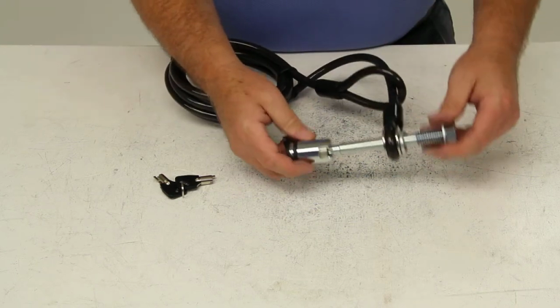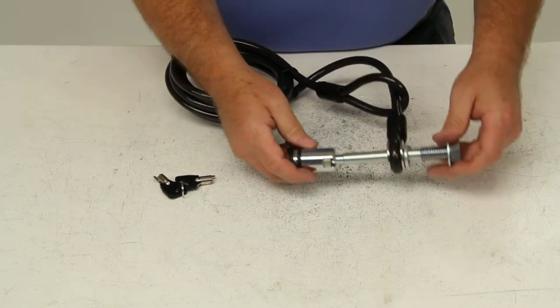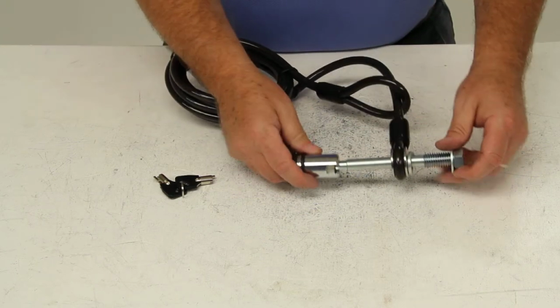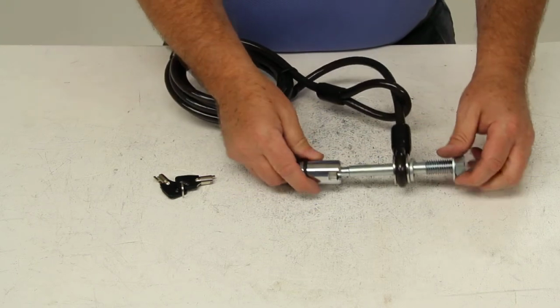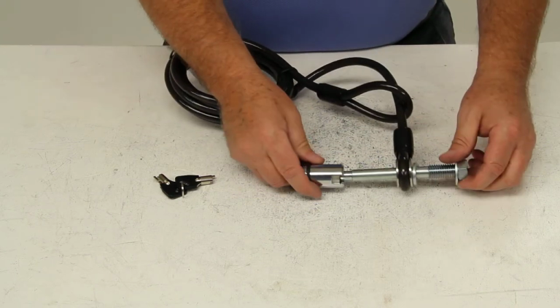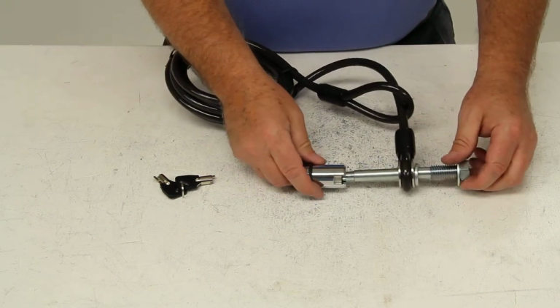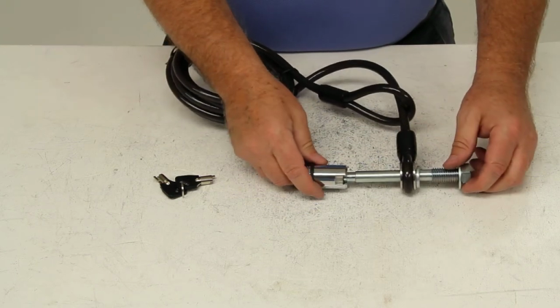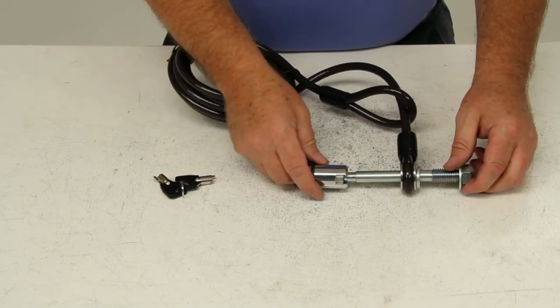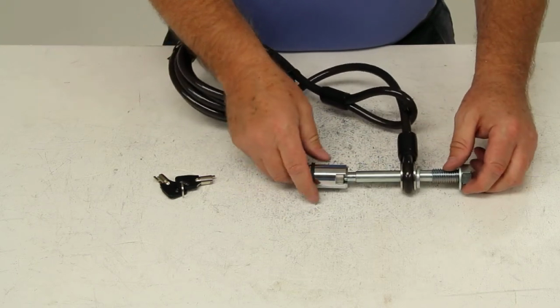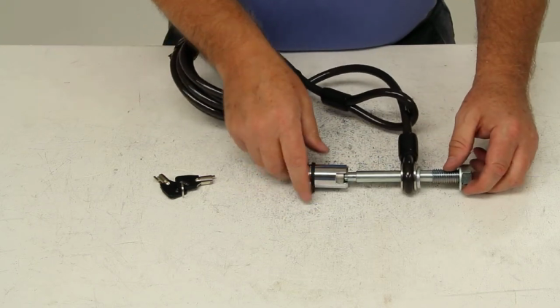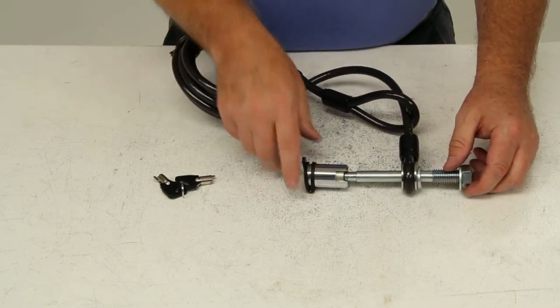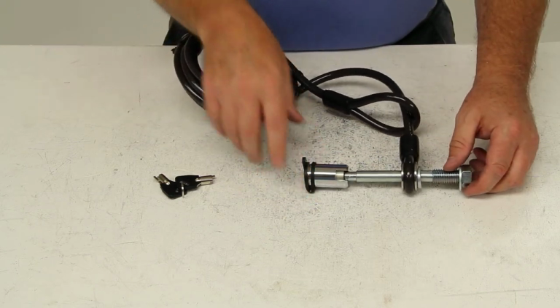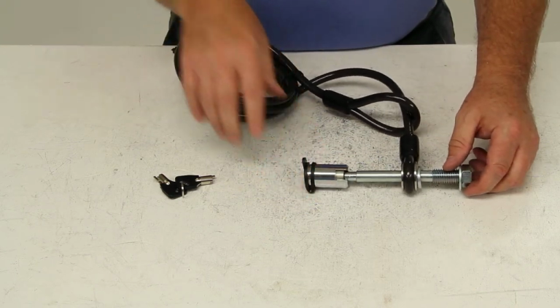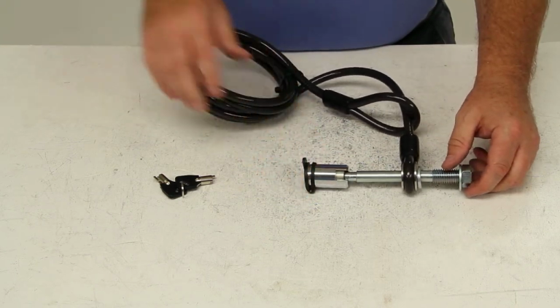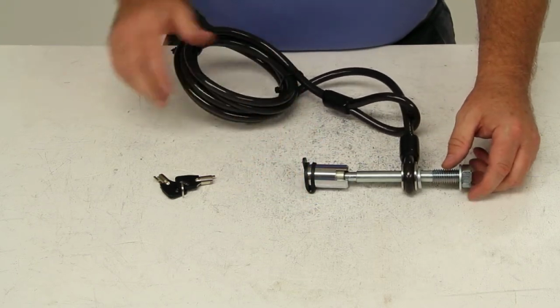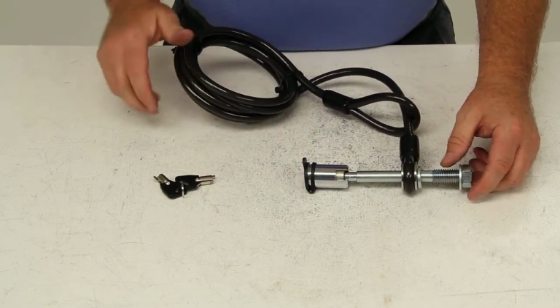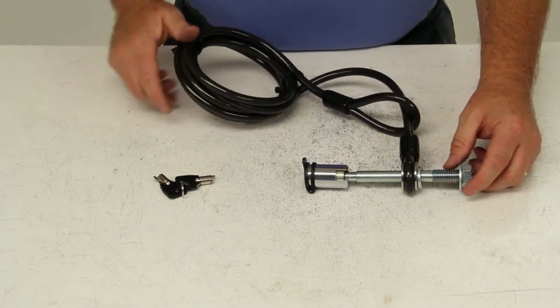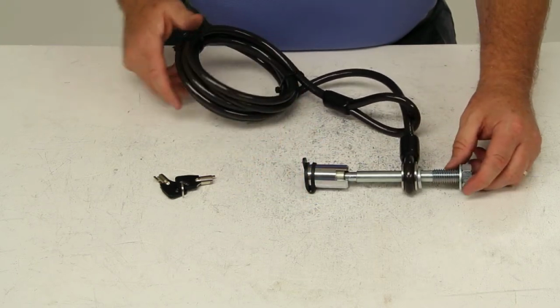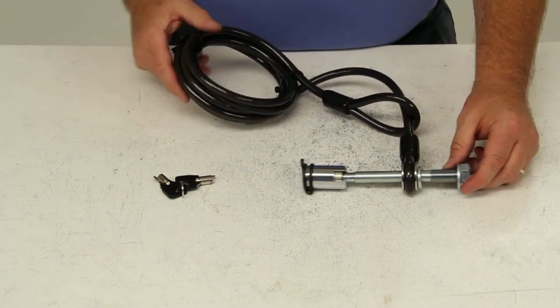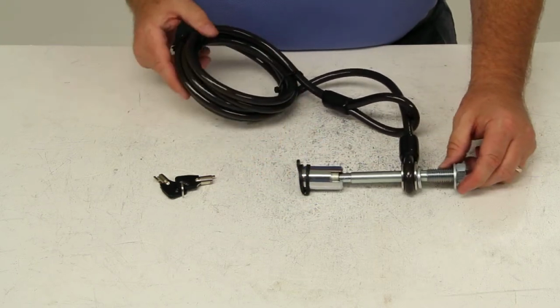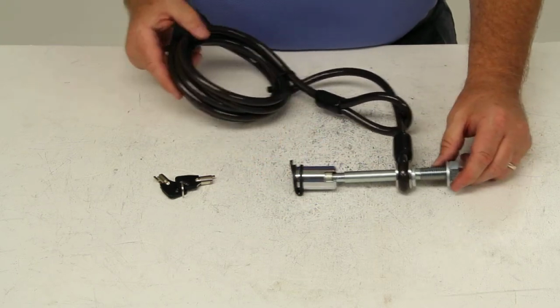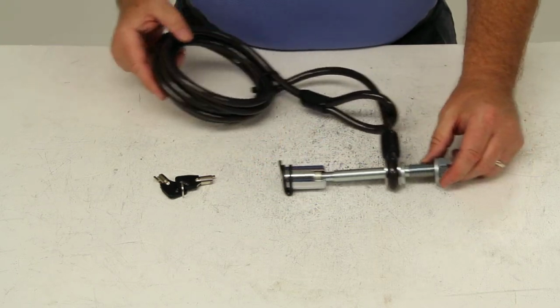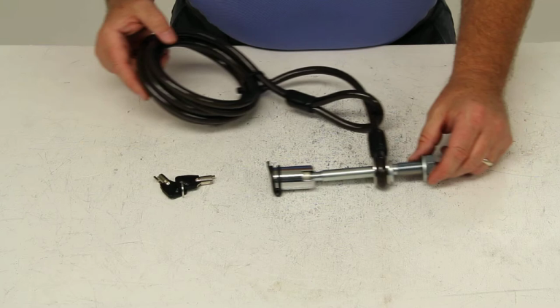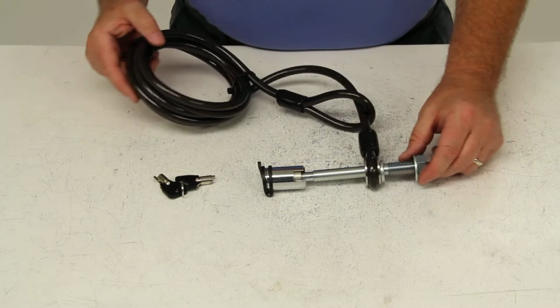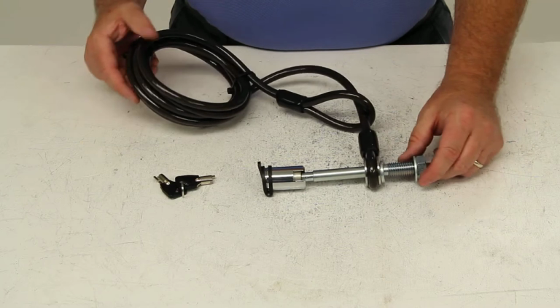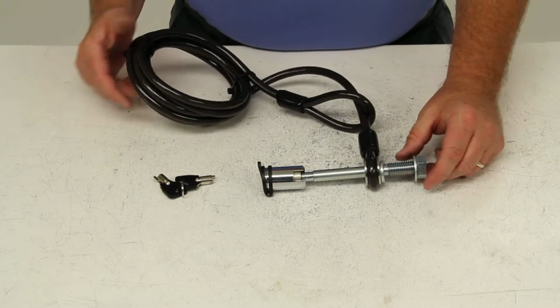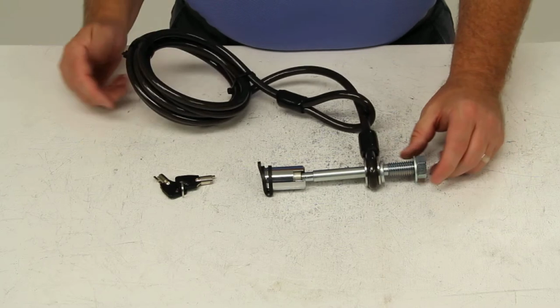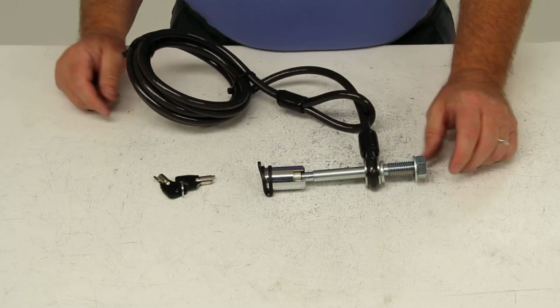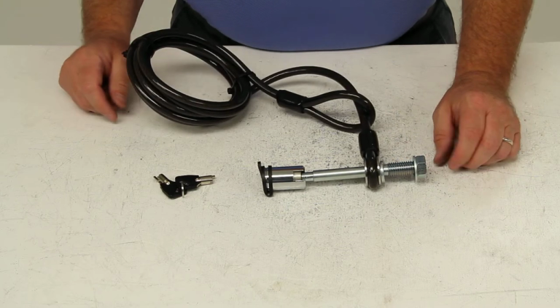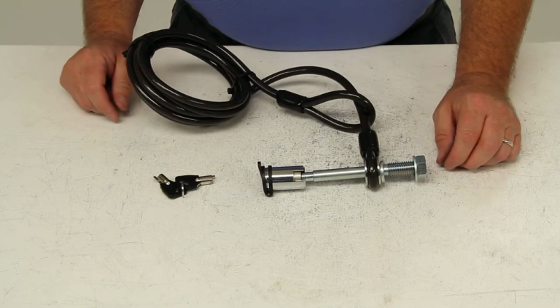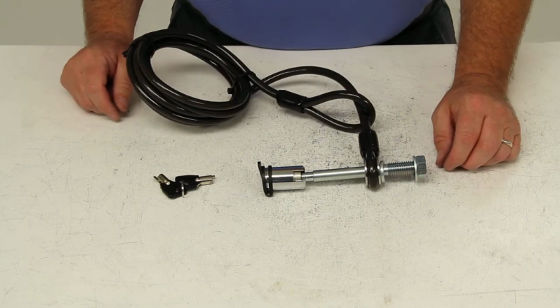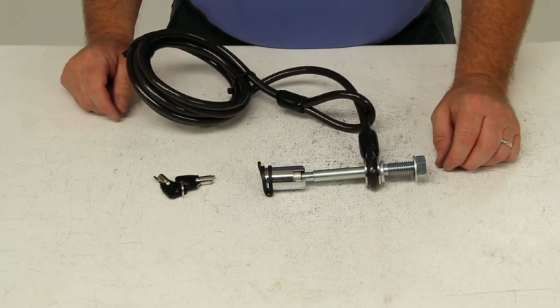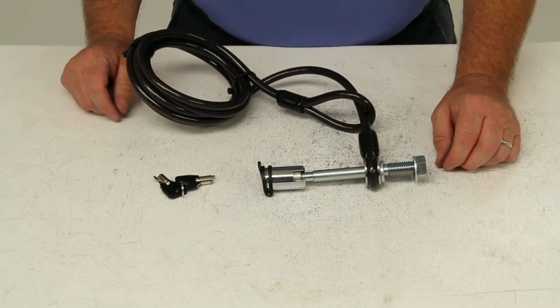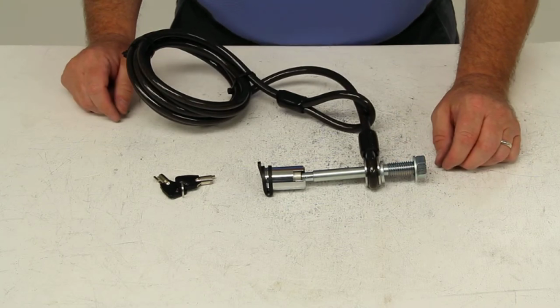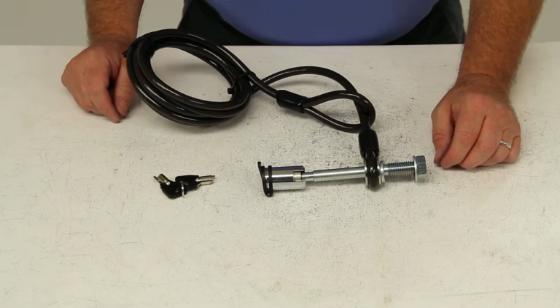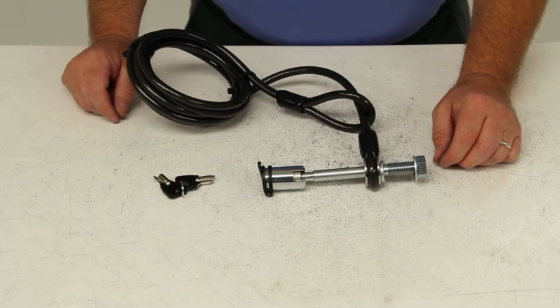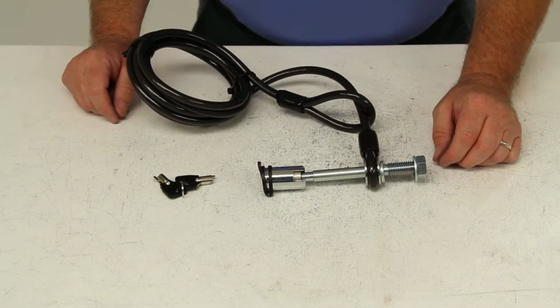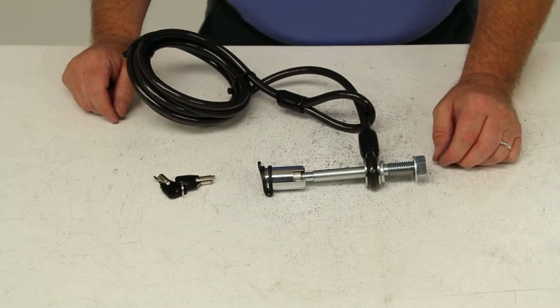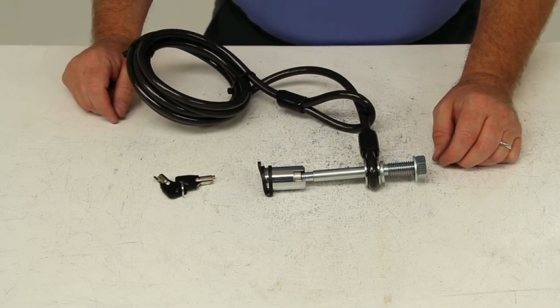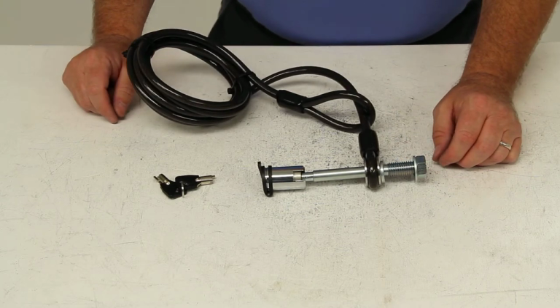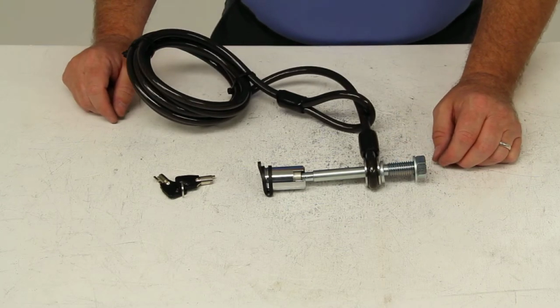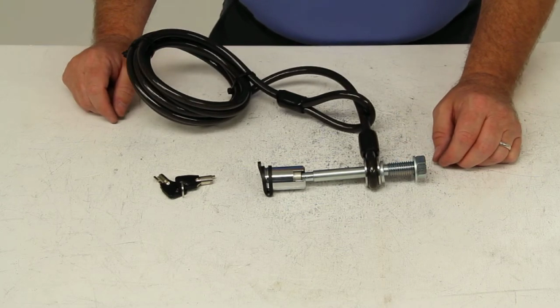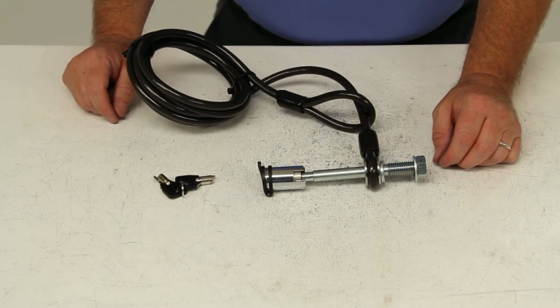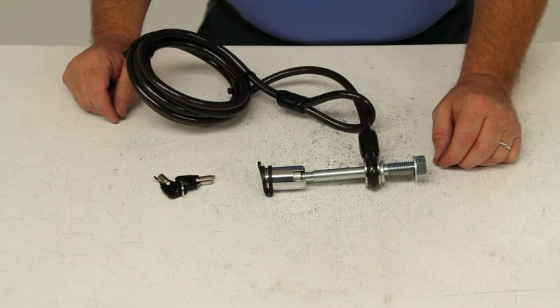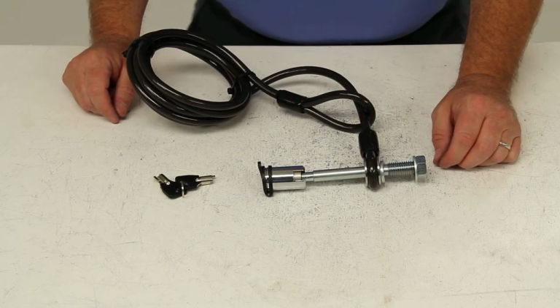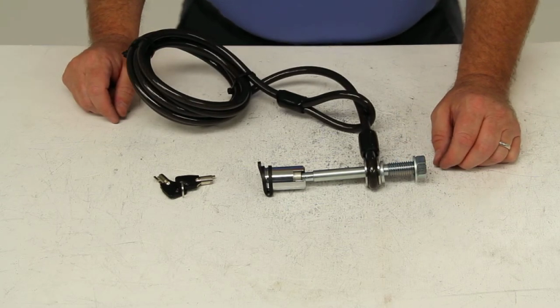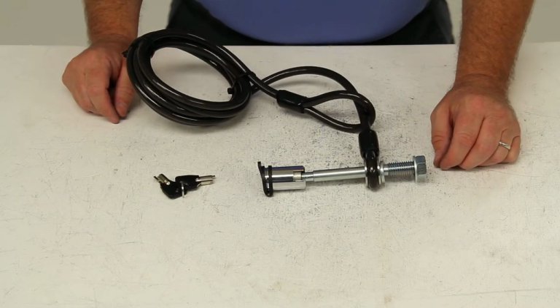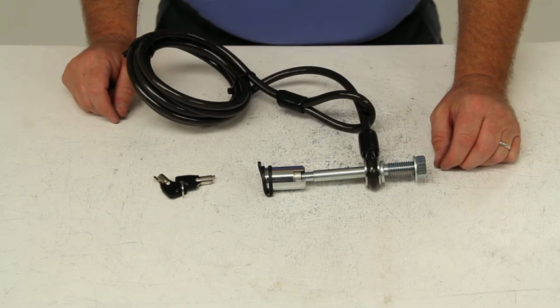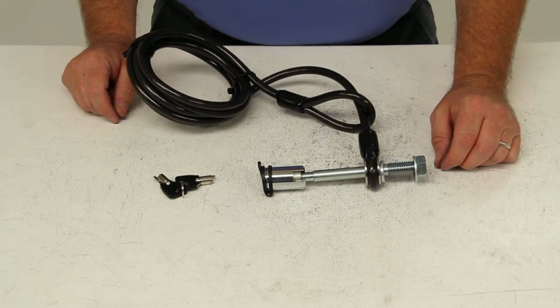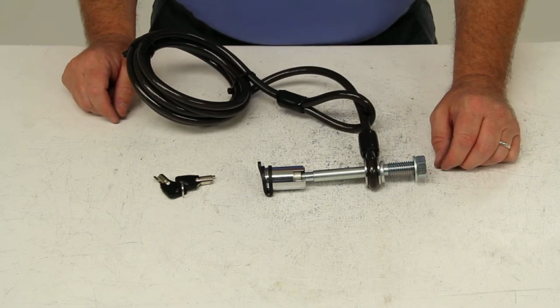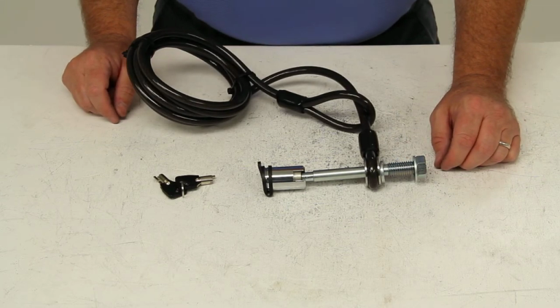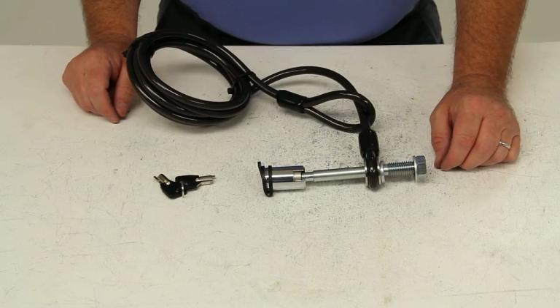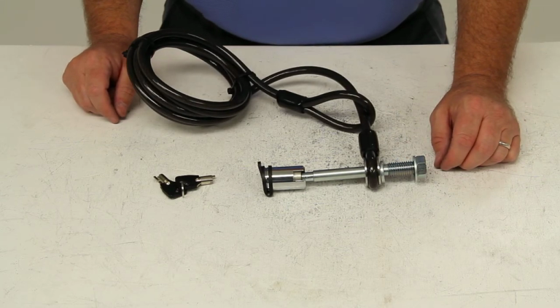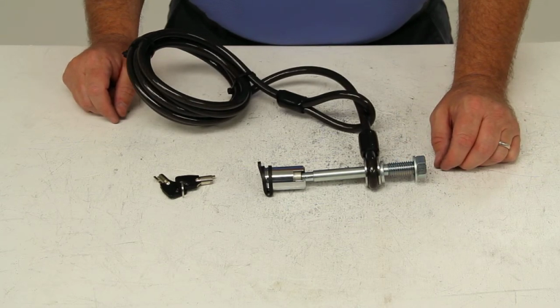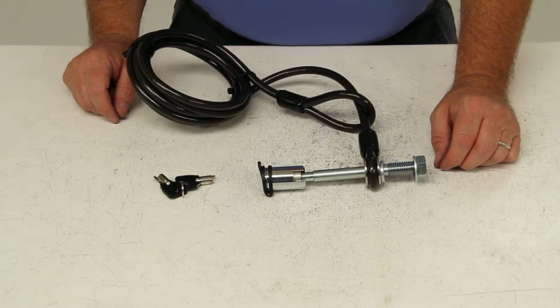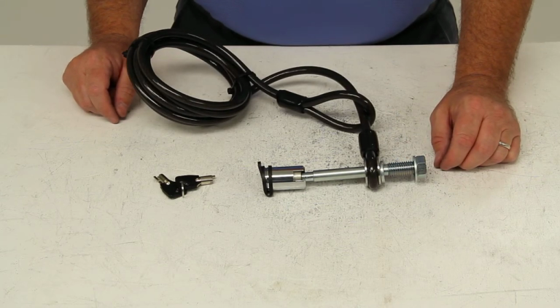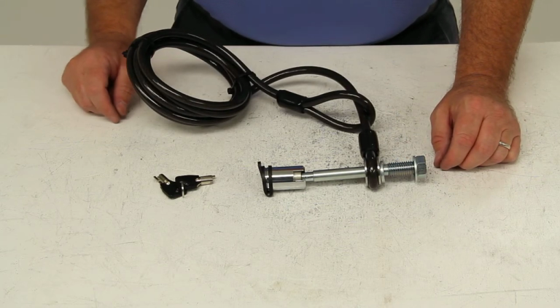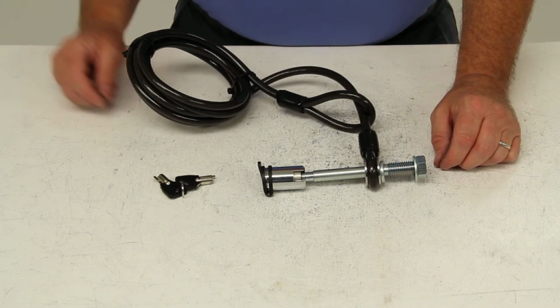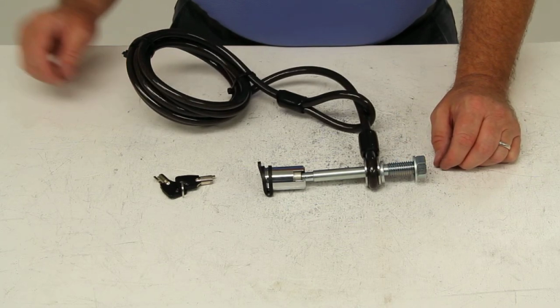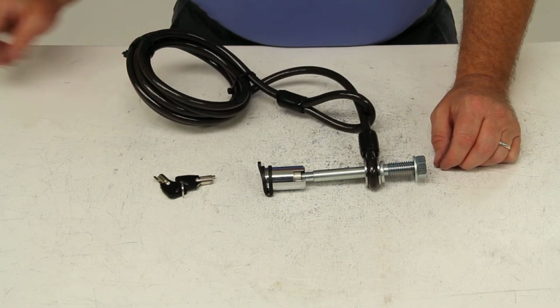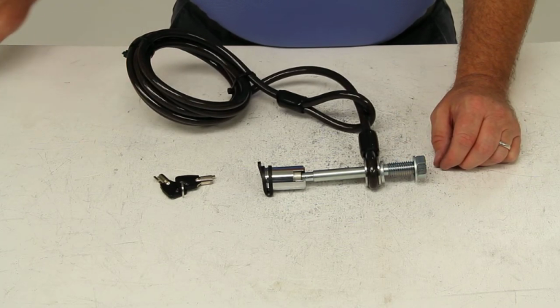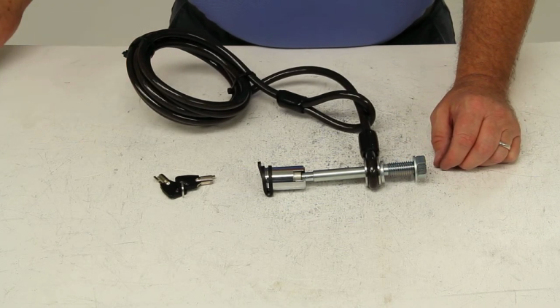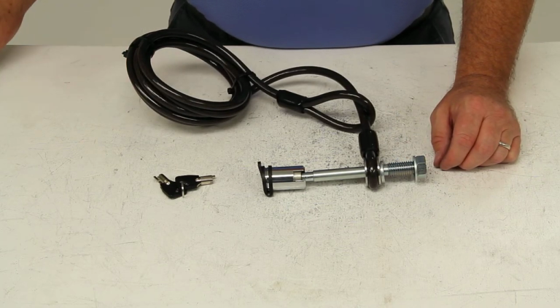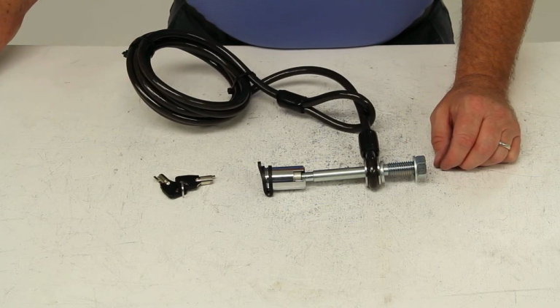Again, this part has a limited lifetime warranty. And that should do it for part number S64030.